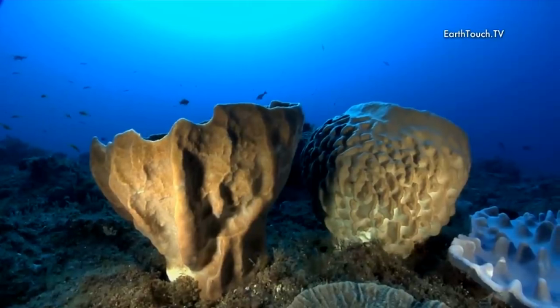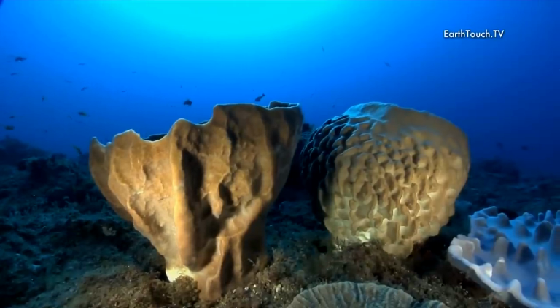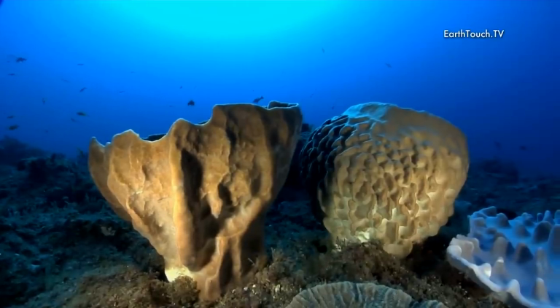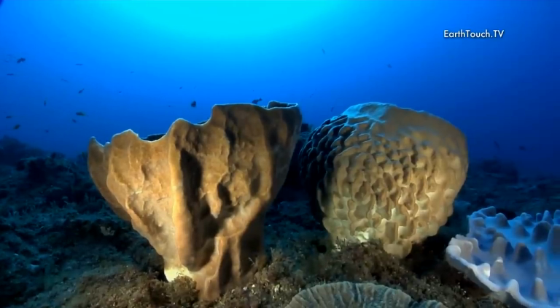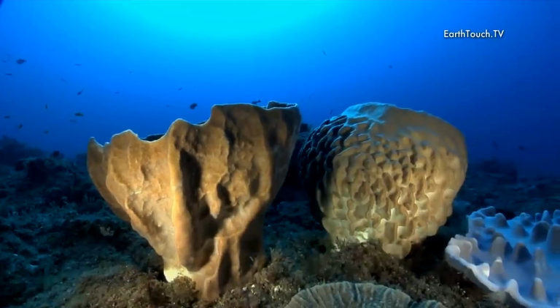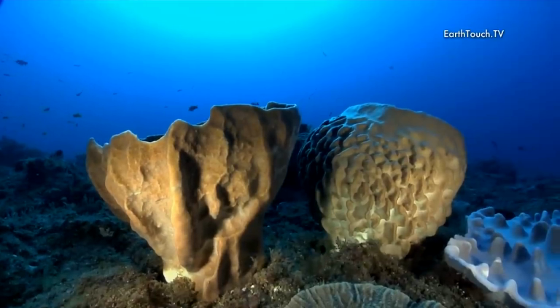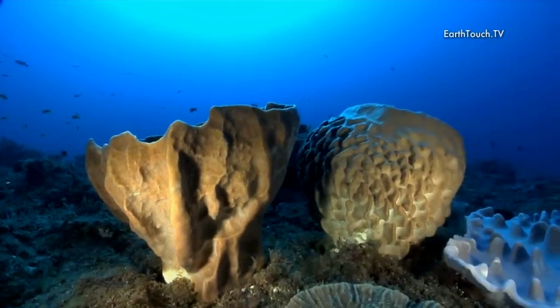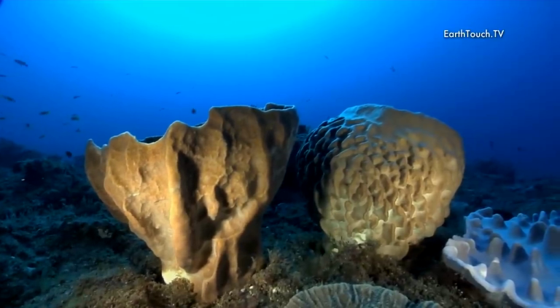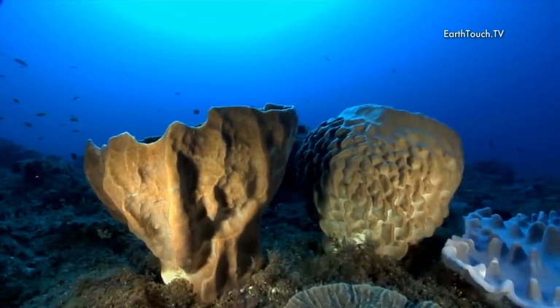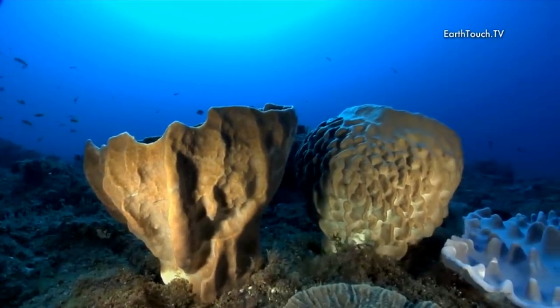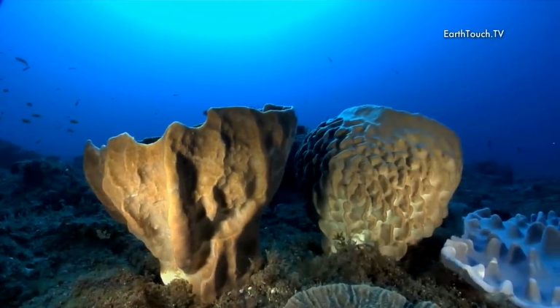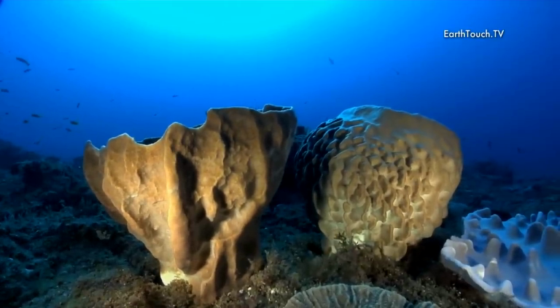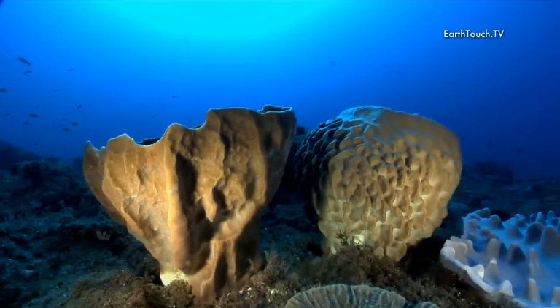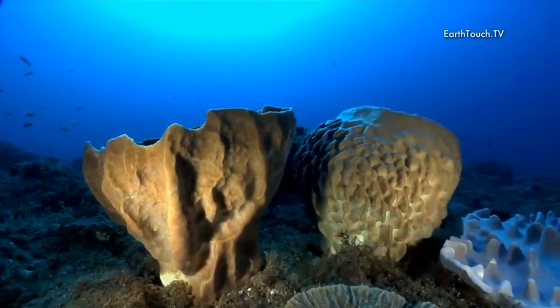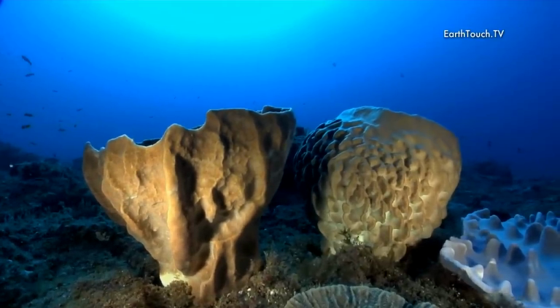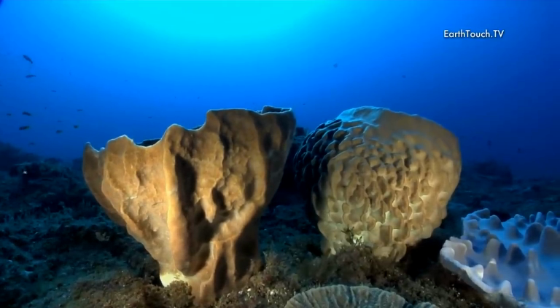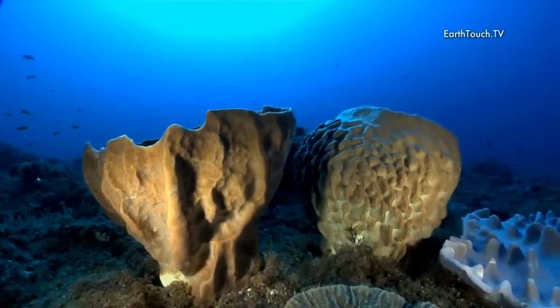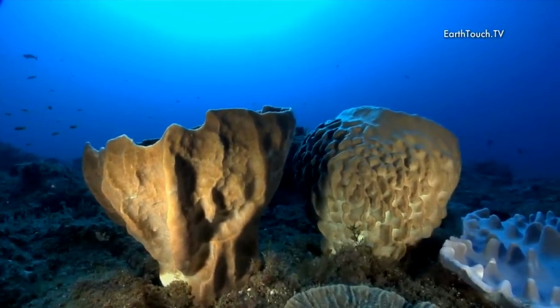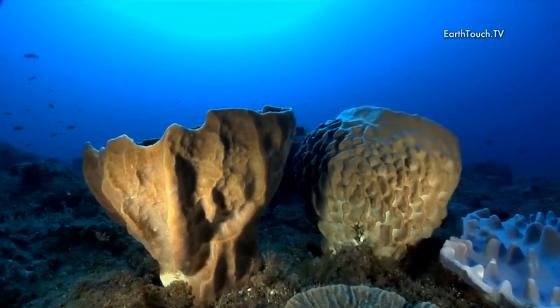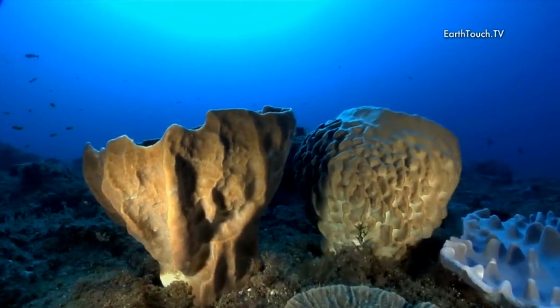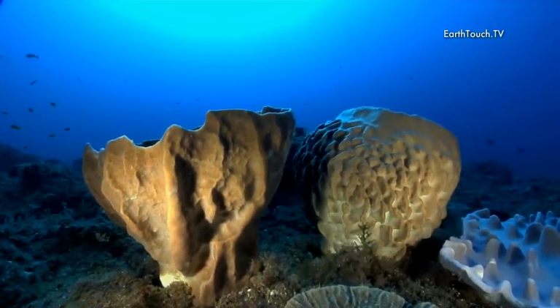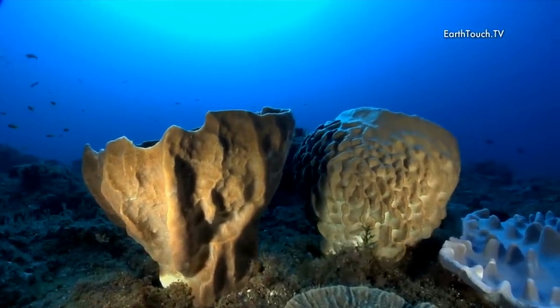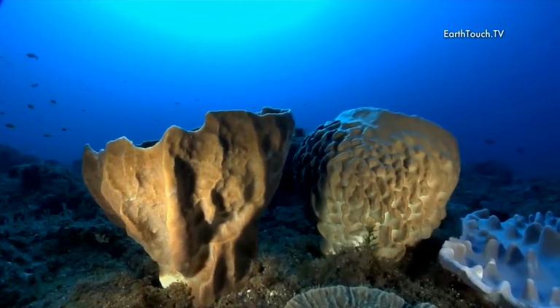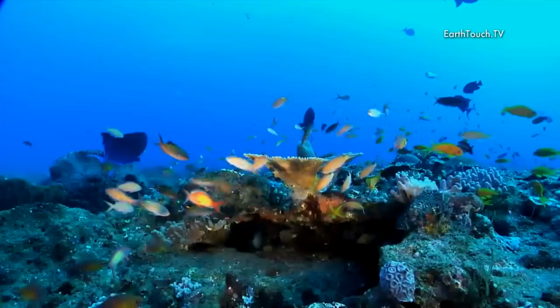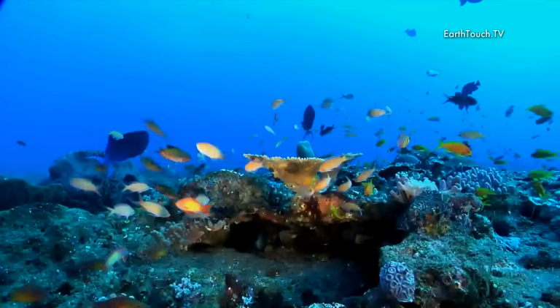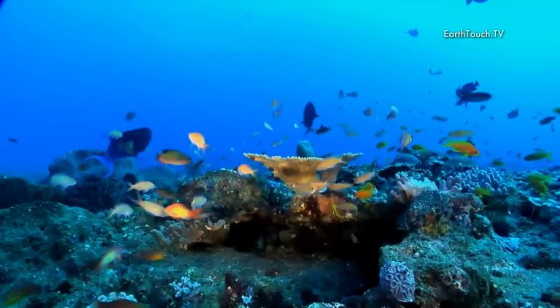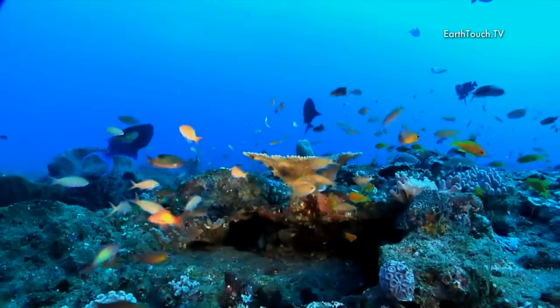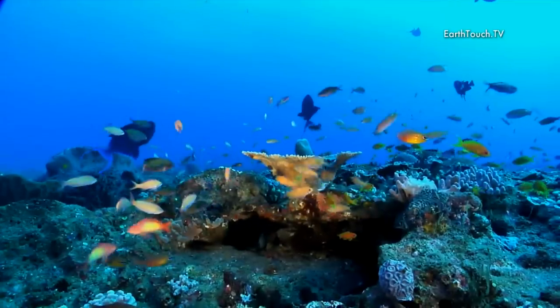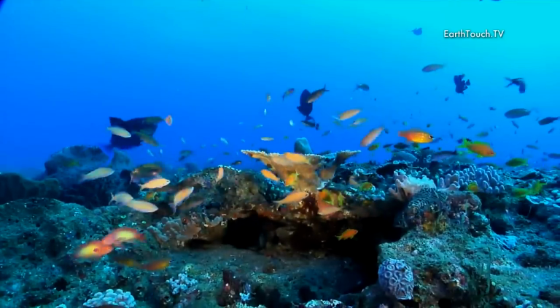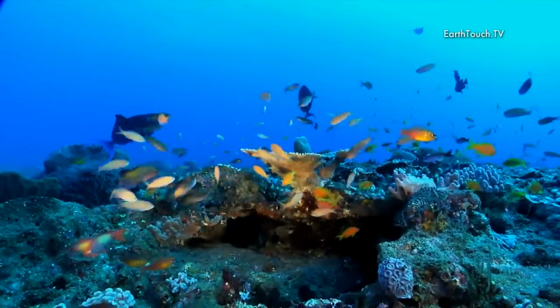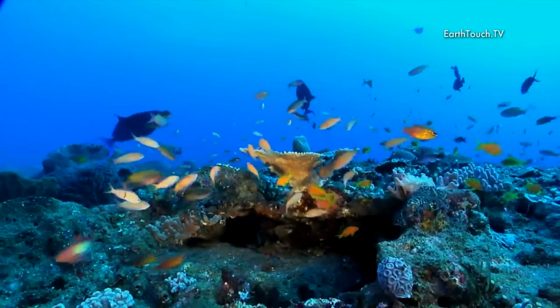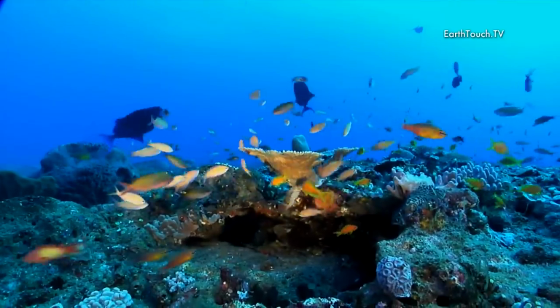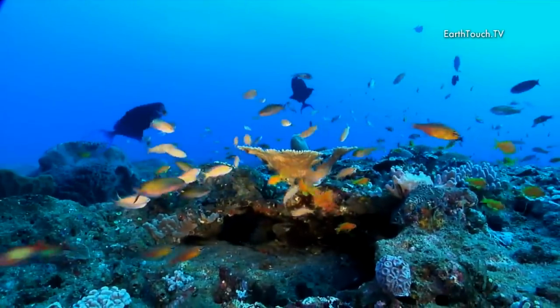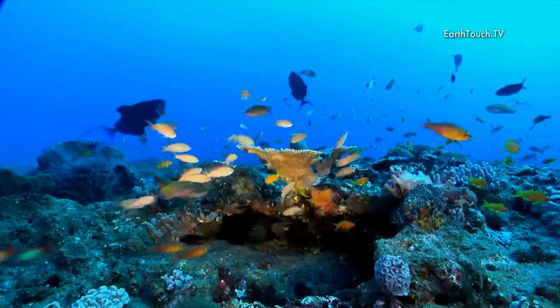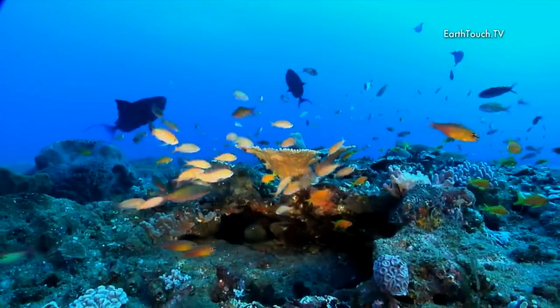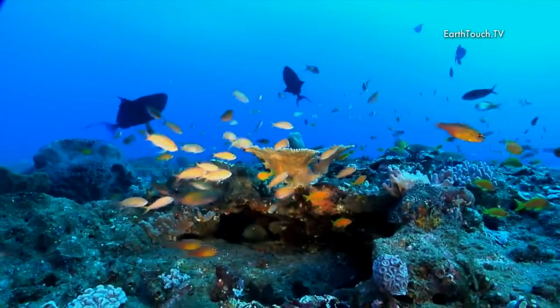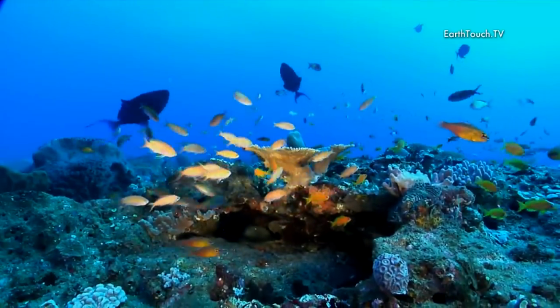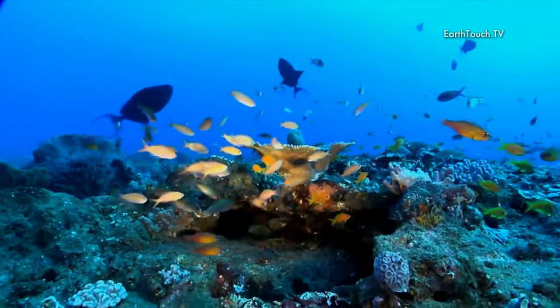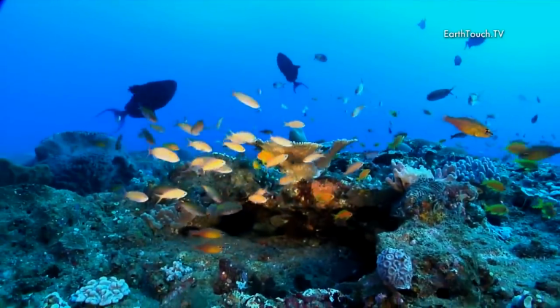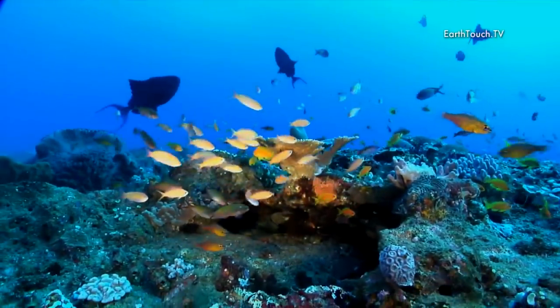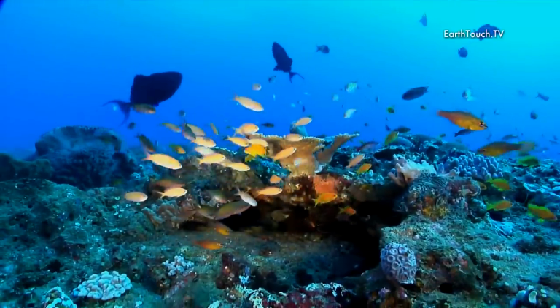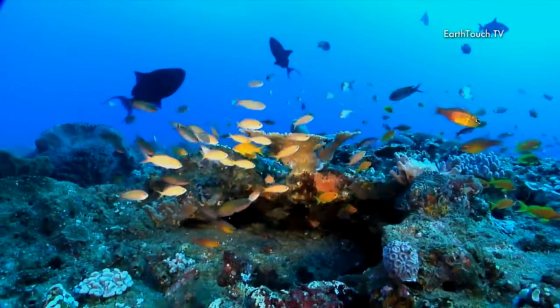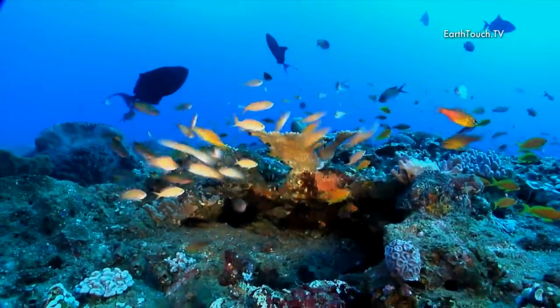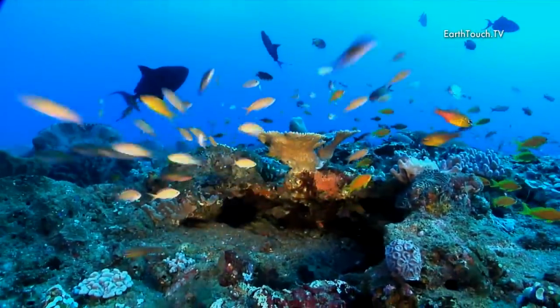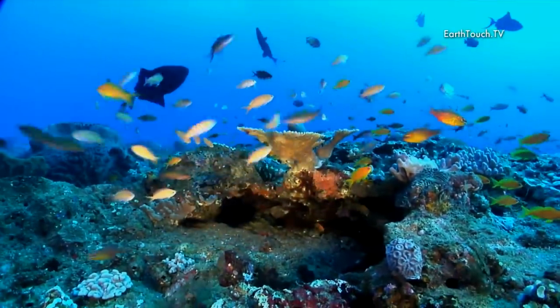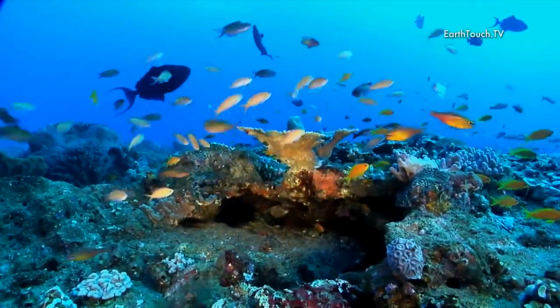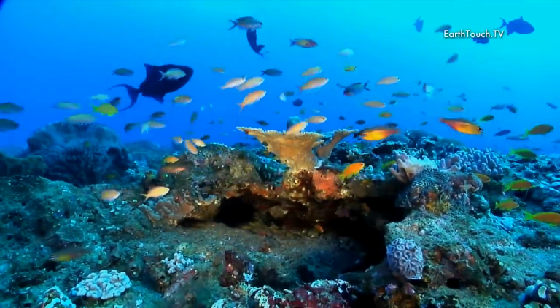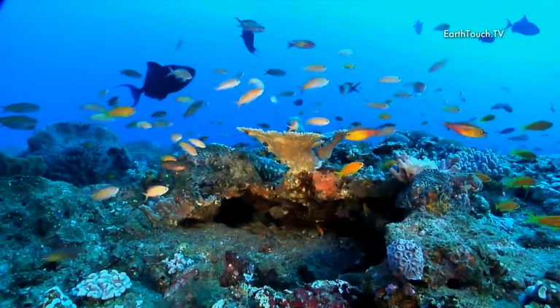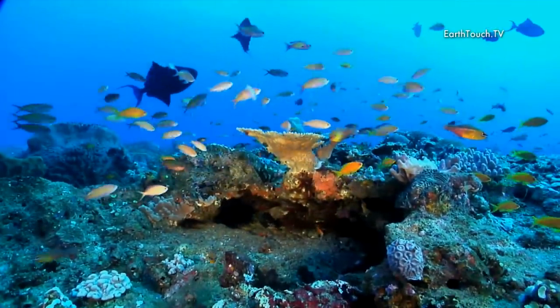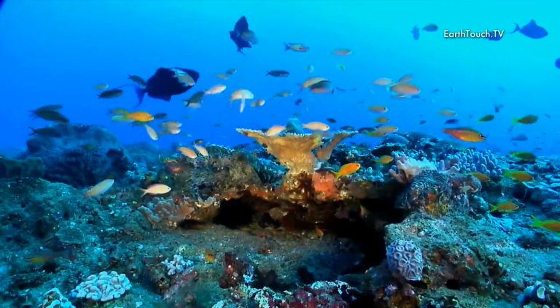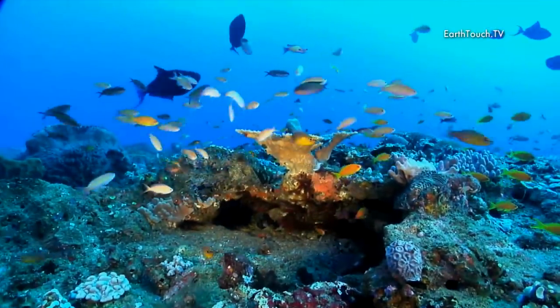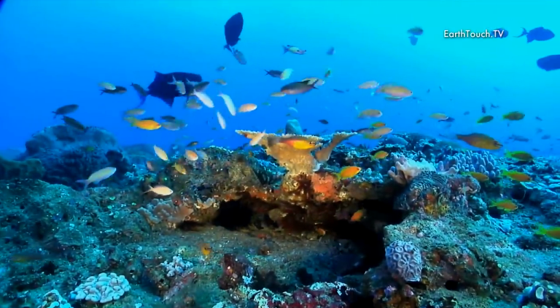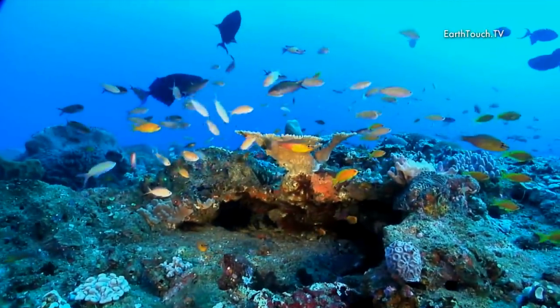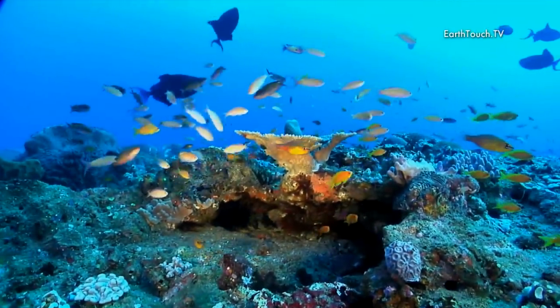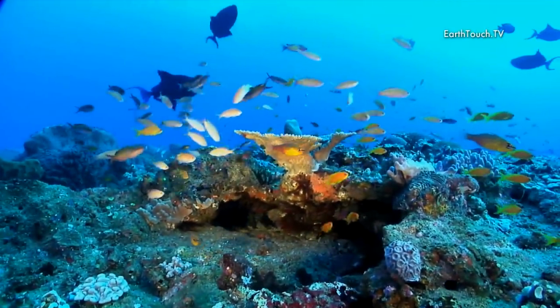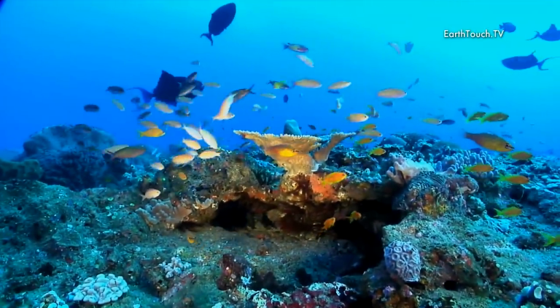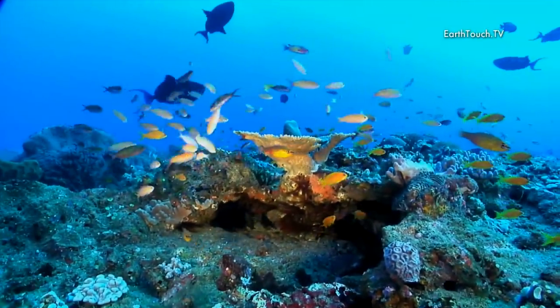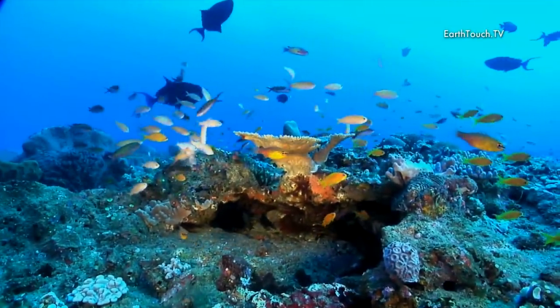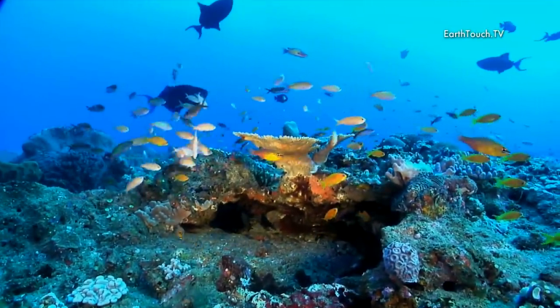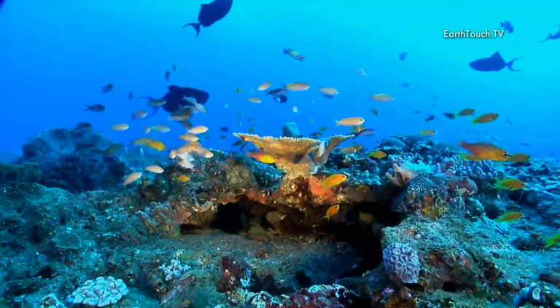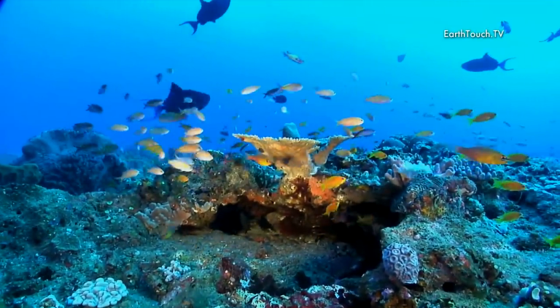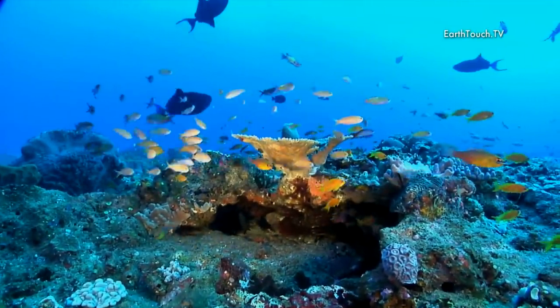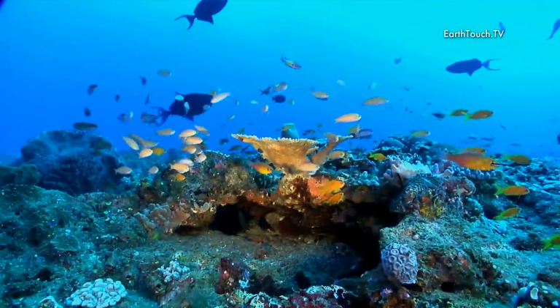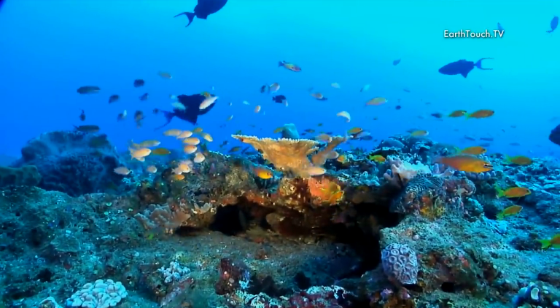And then just glancing up over the top of the reef — just an explosion of color.